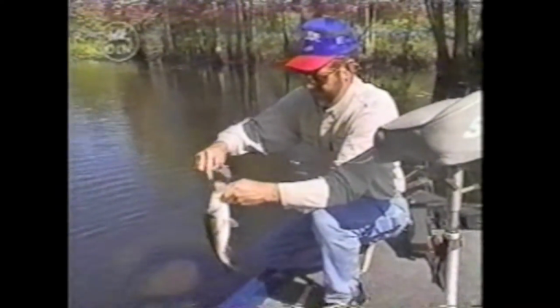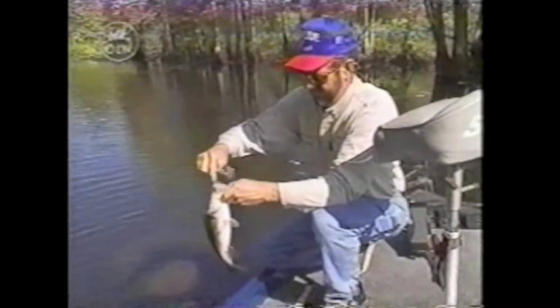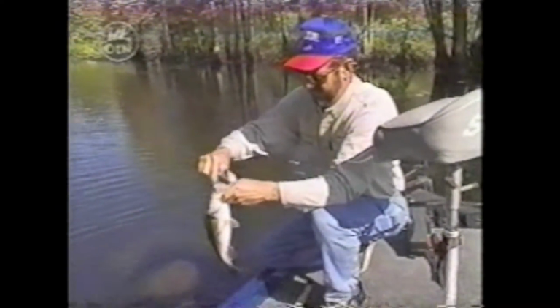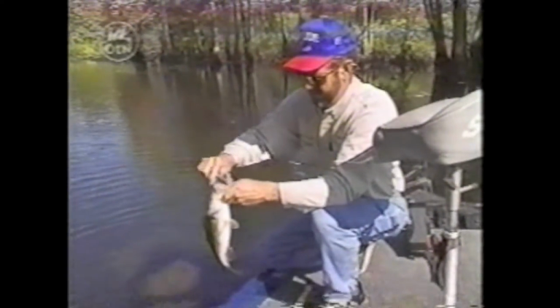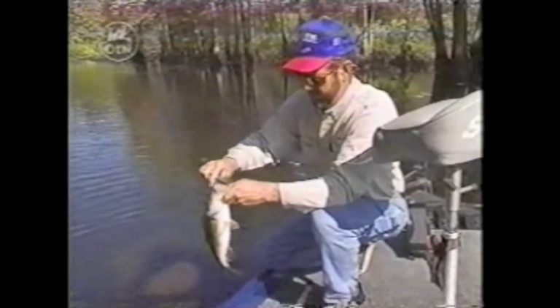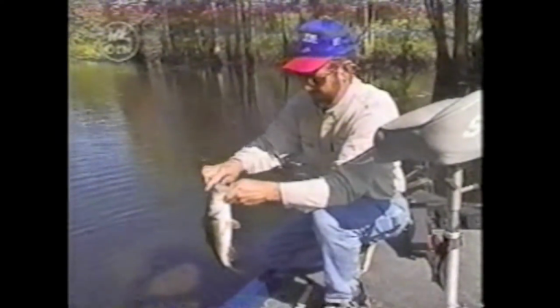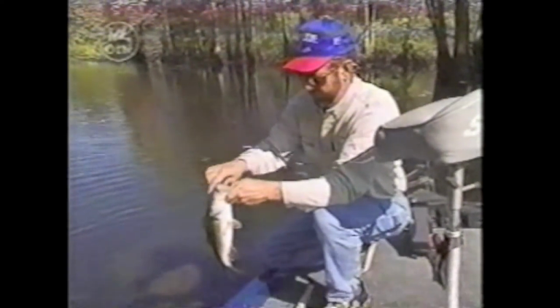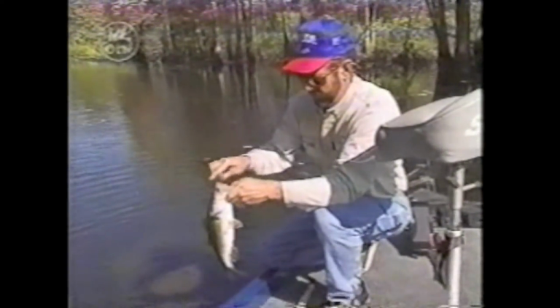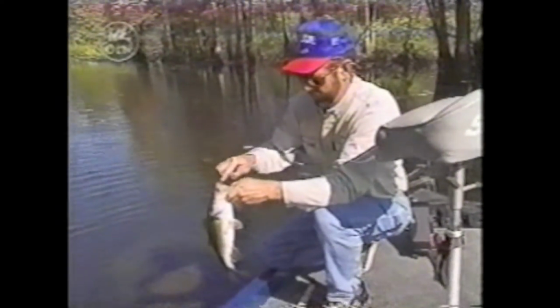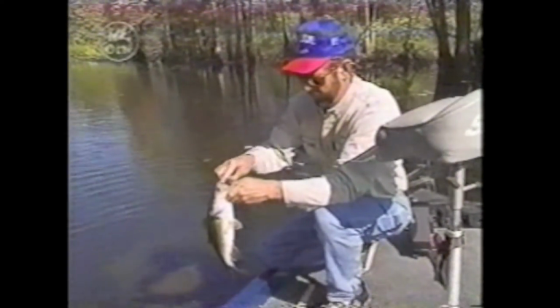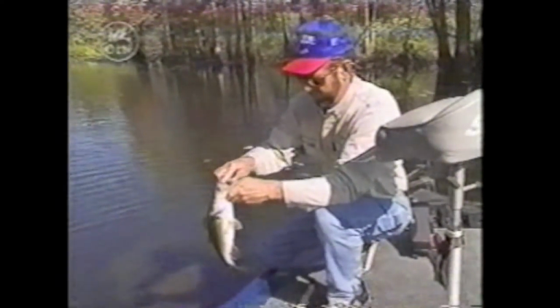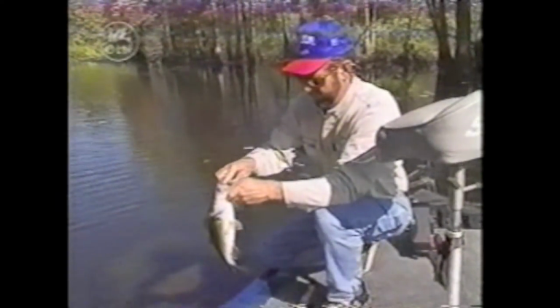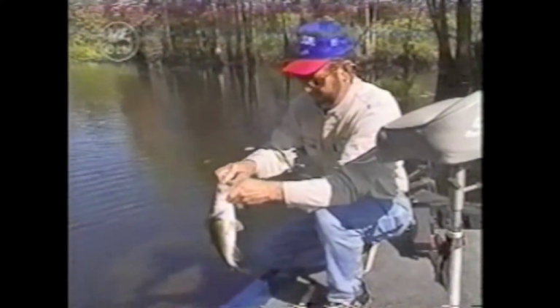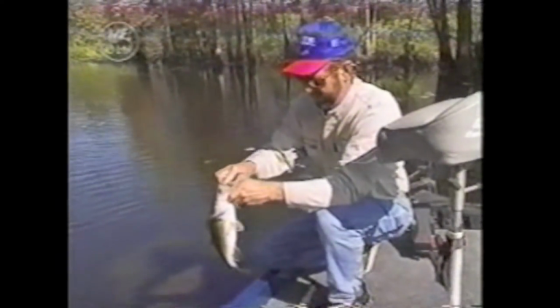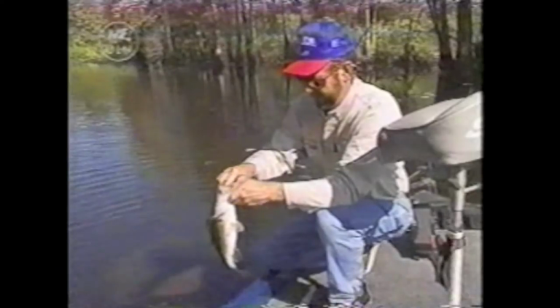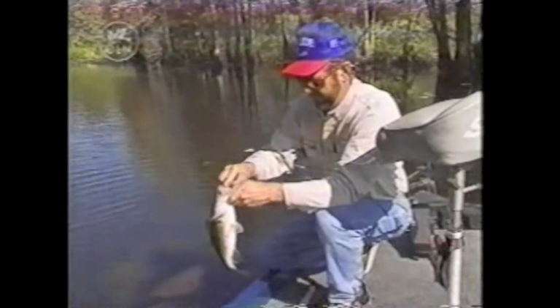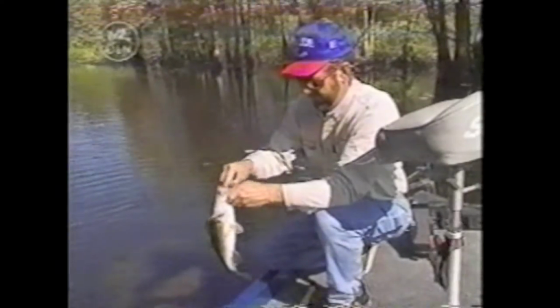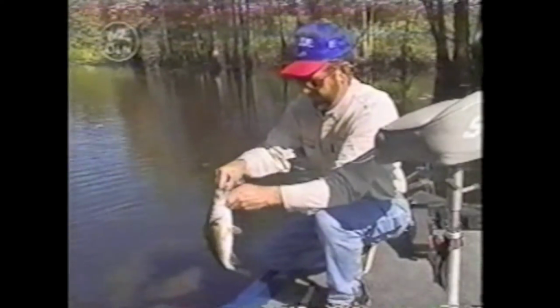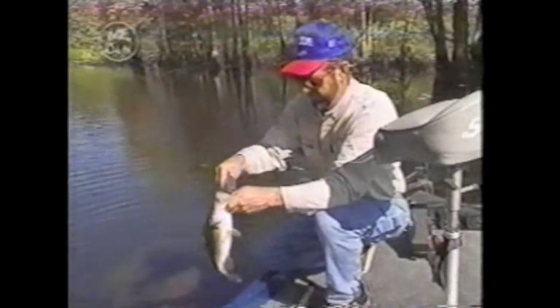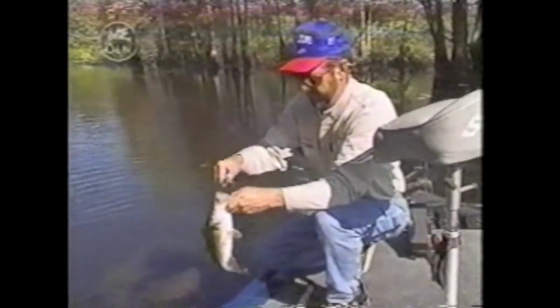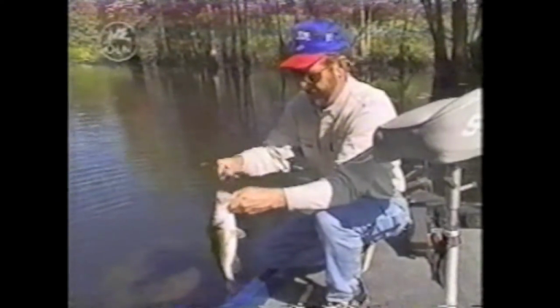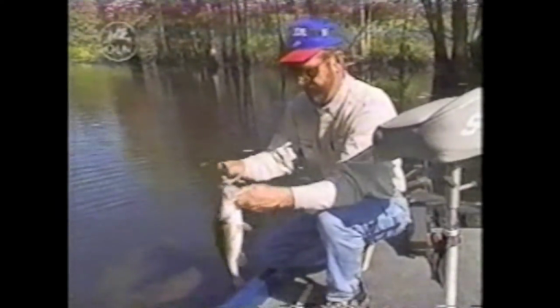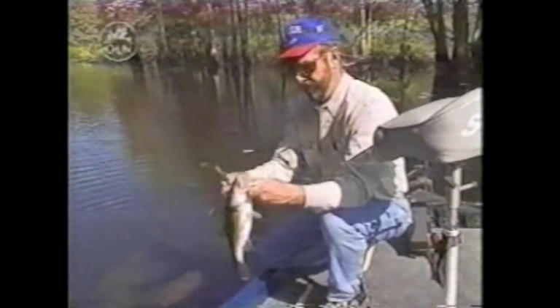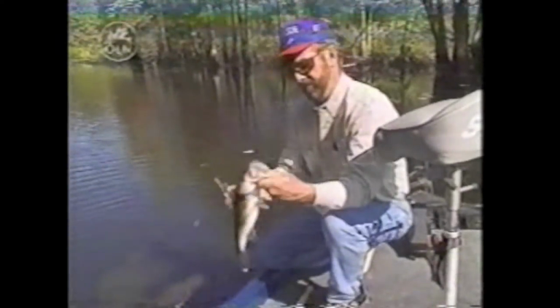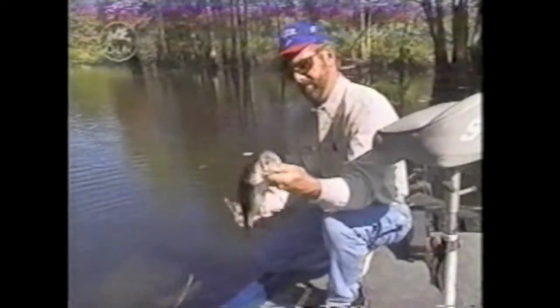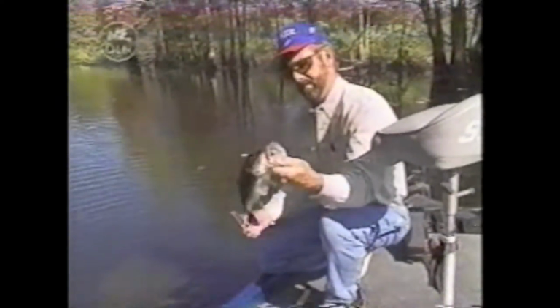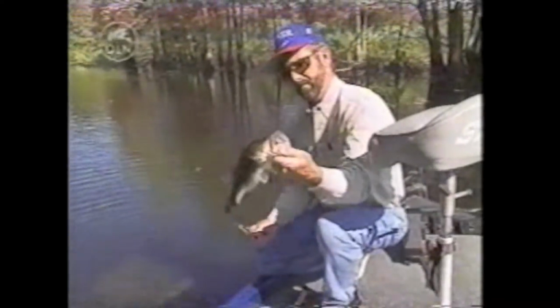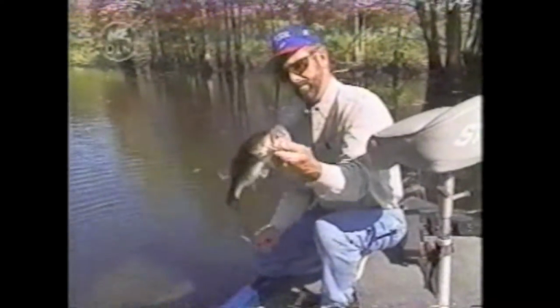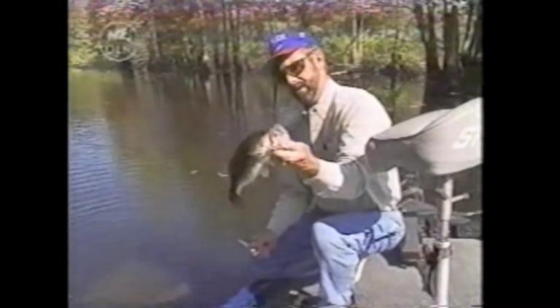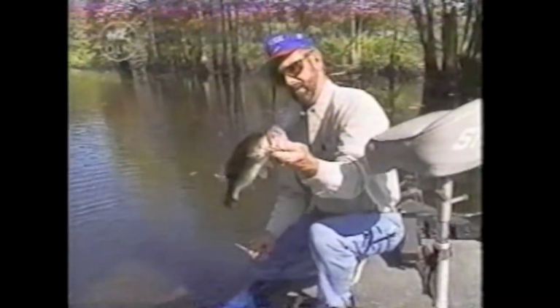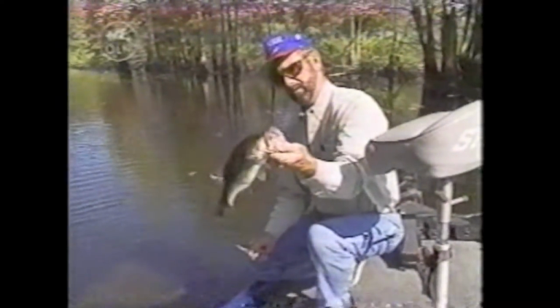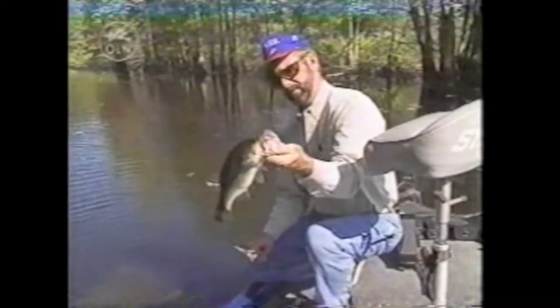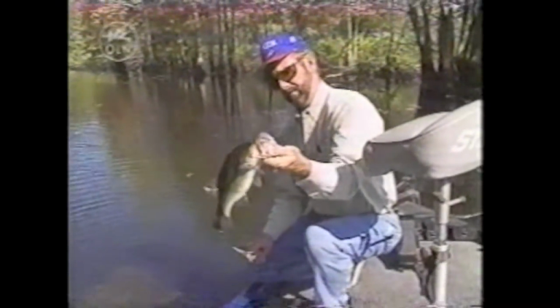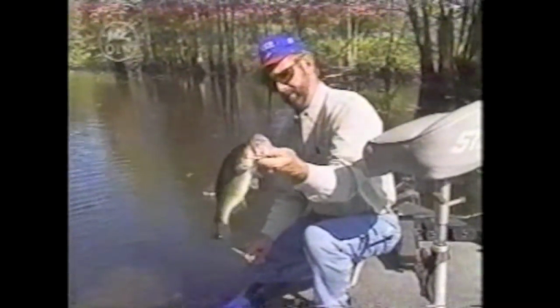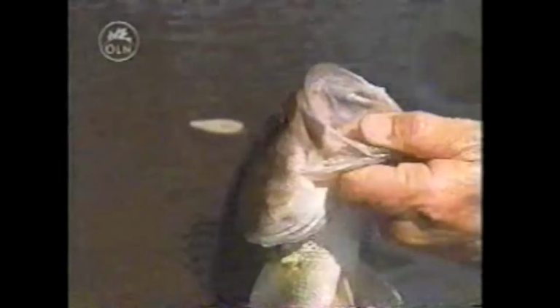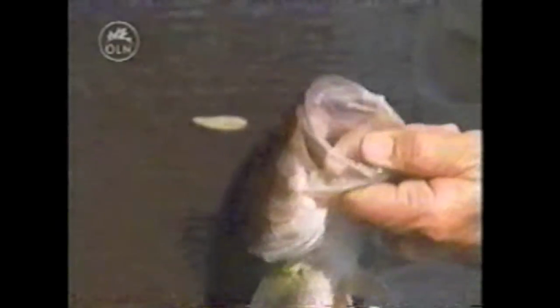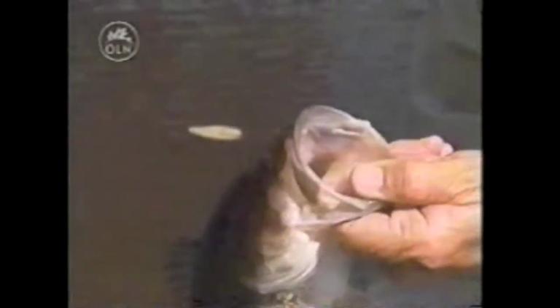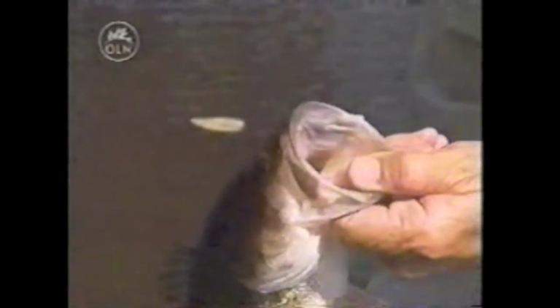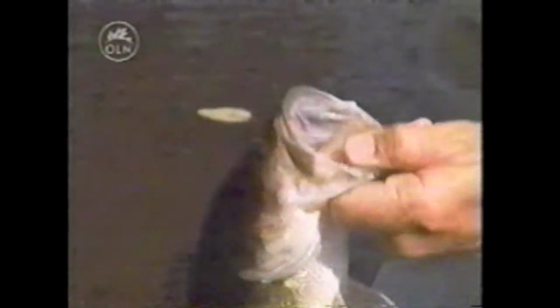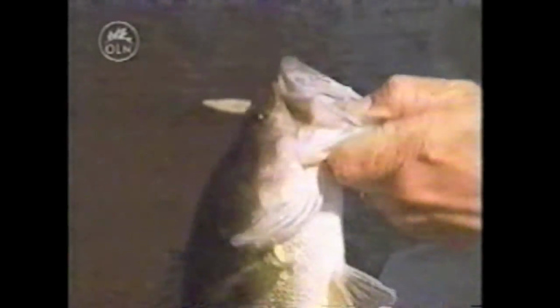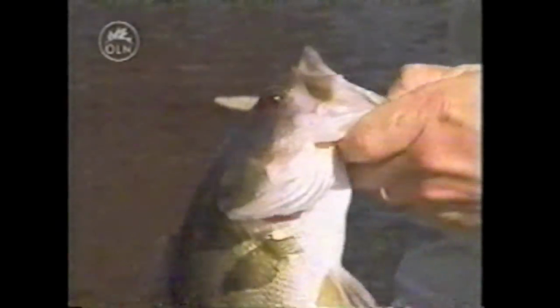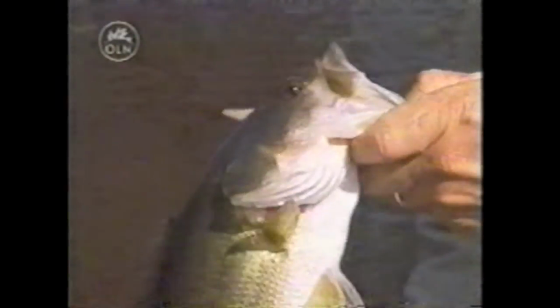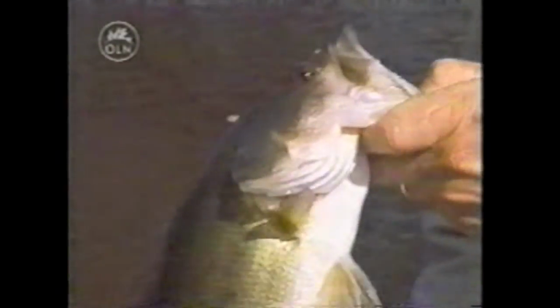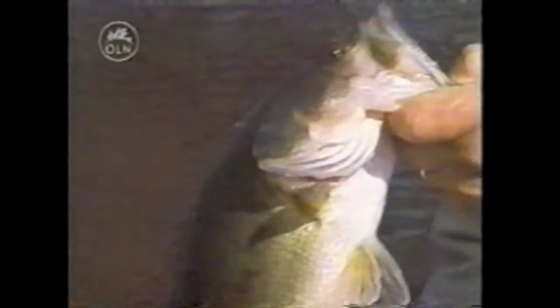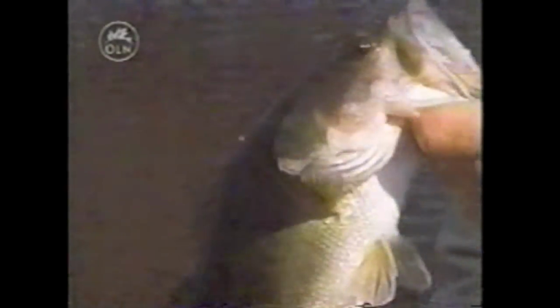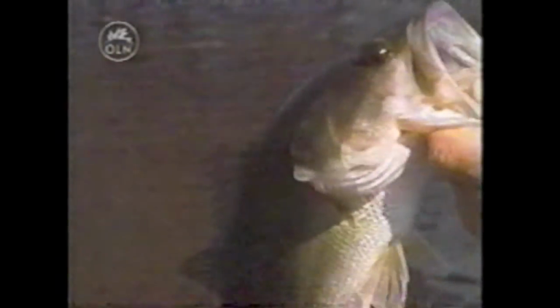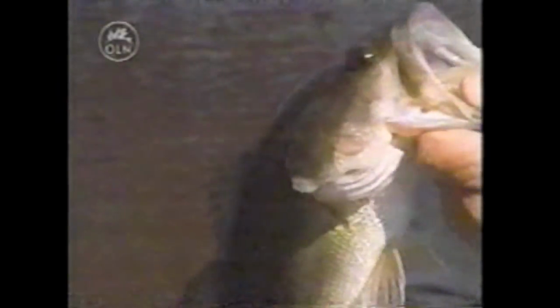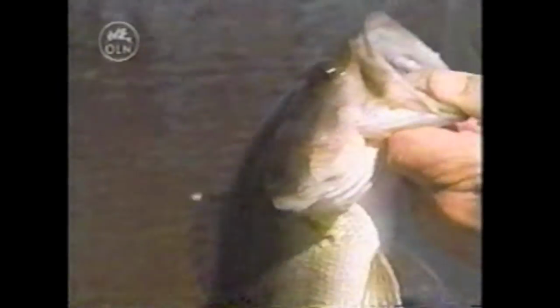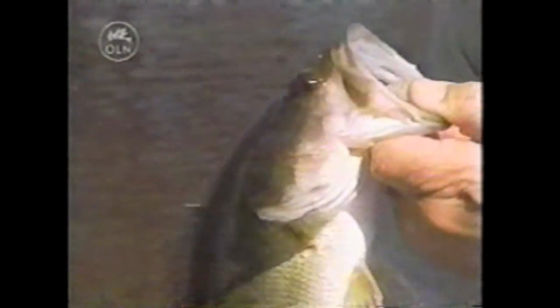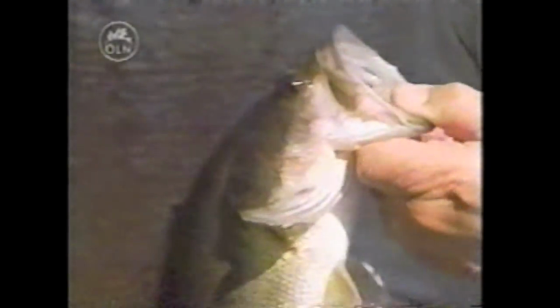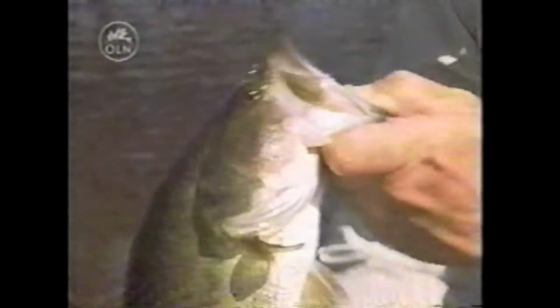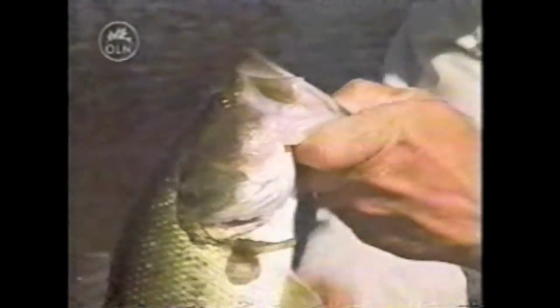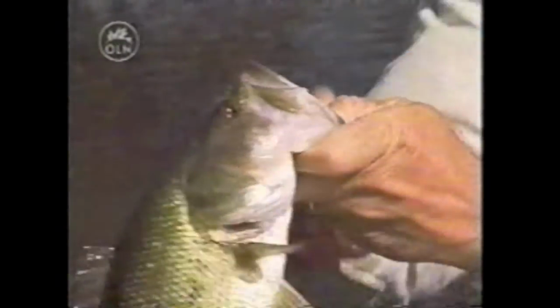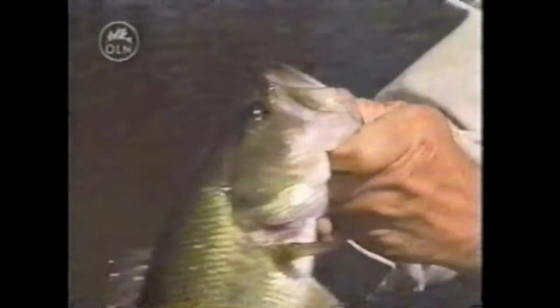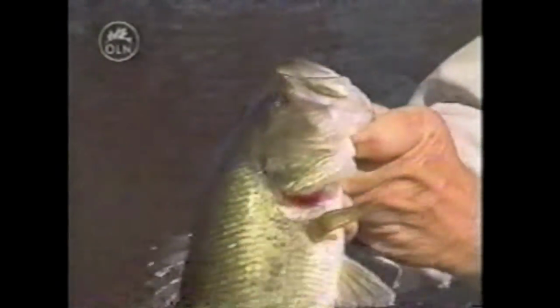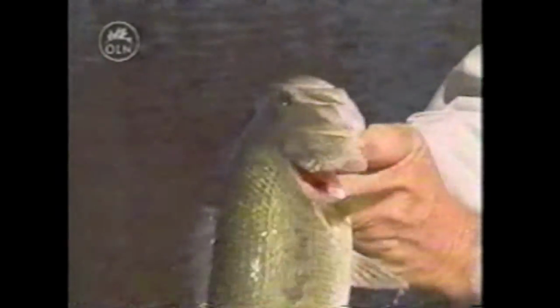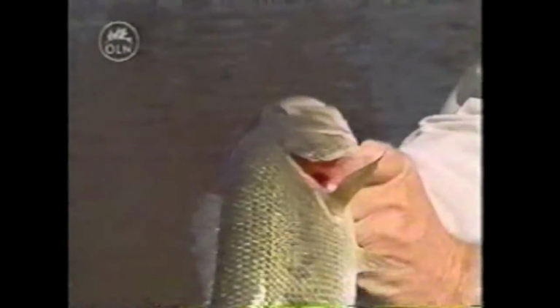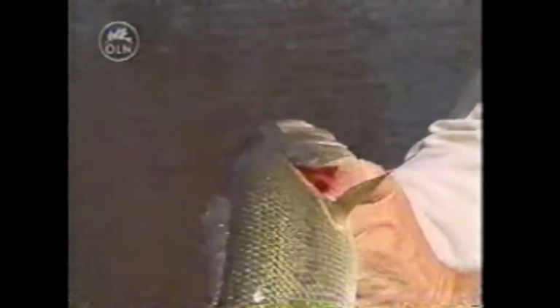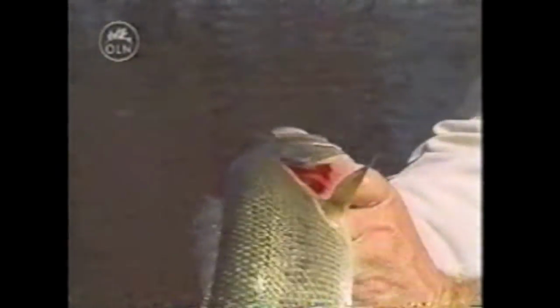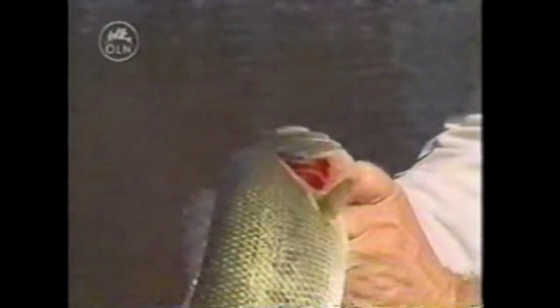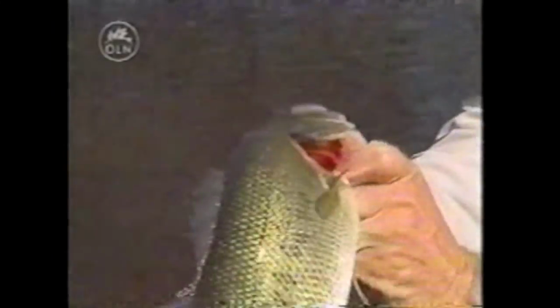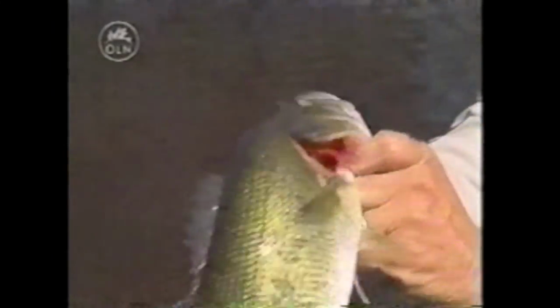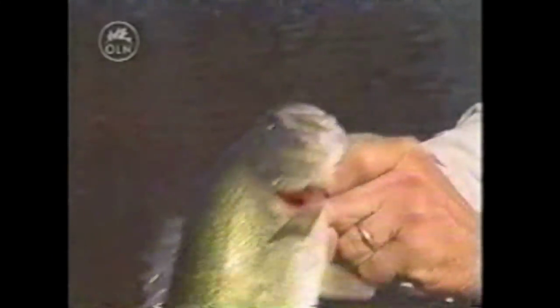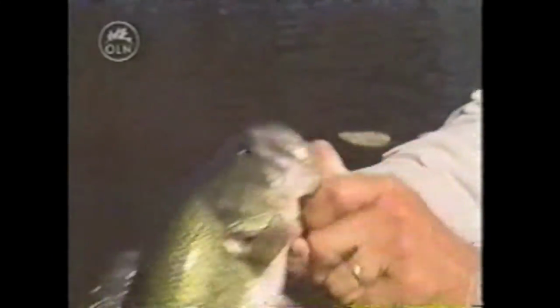When you get them in both corners like that, they're usually yours. You don't have to worry about losing them when you get them hooked like that.